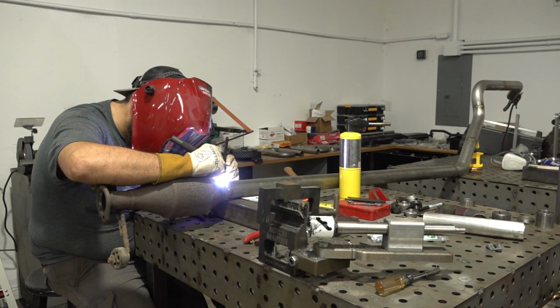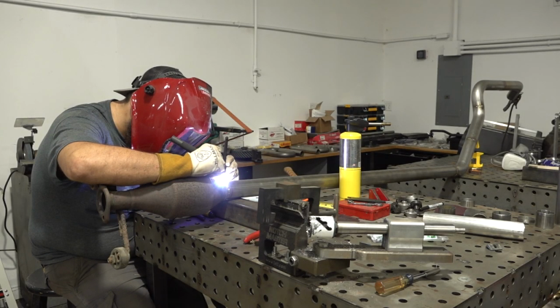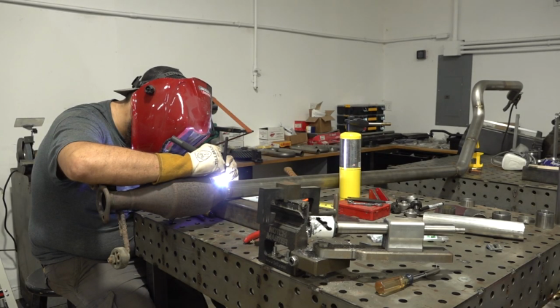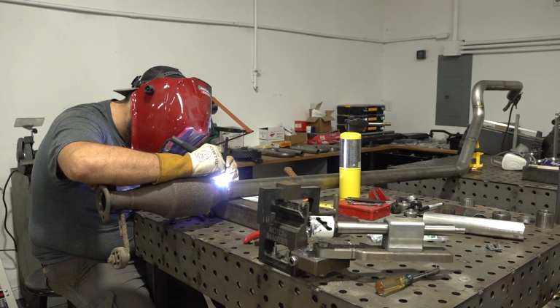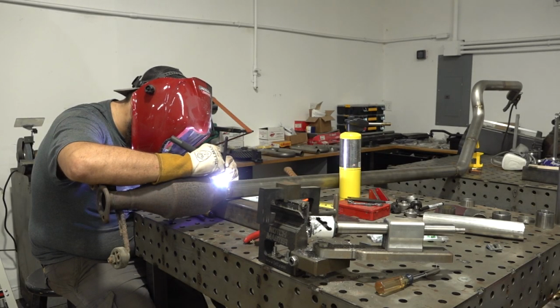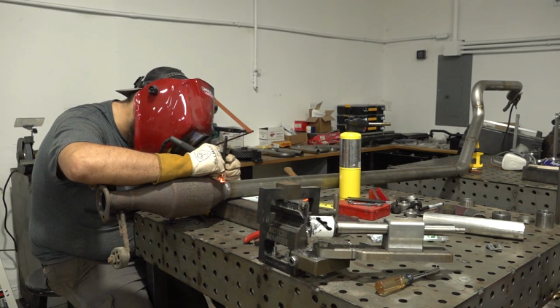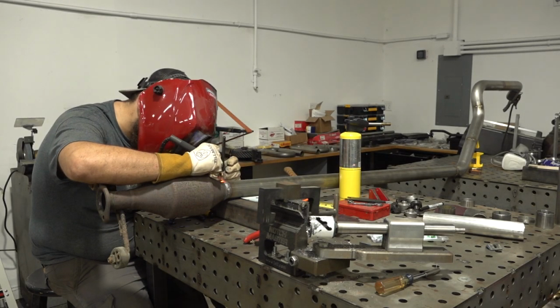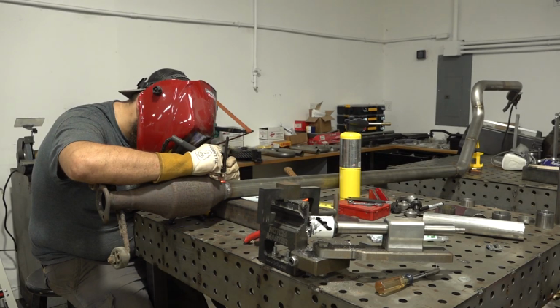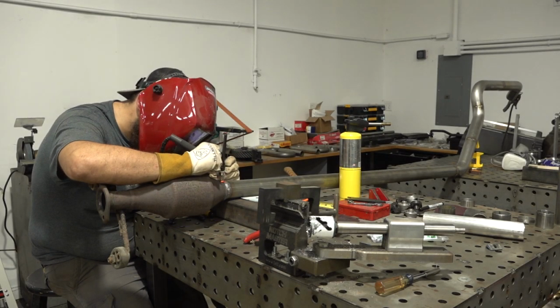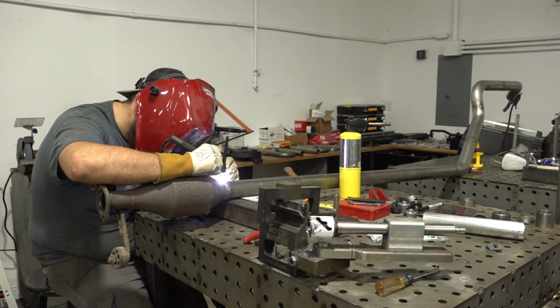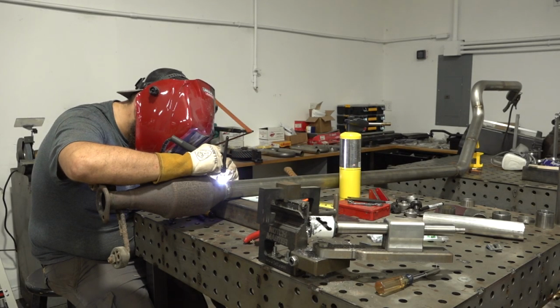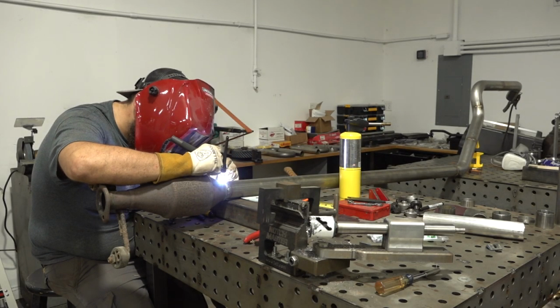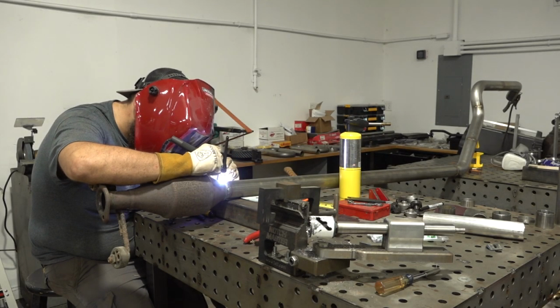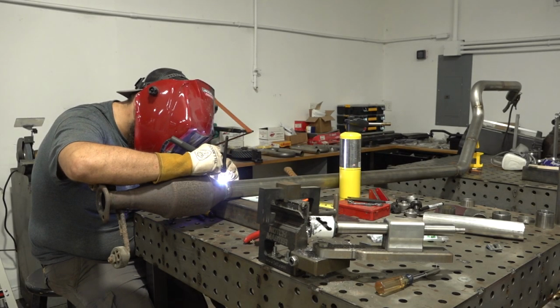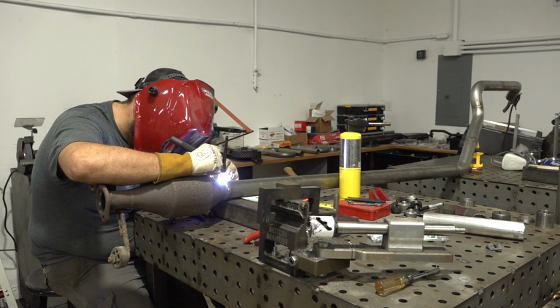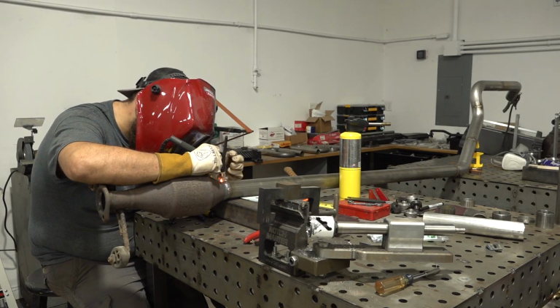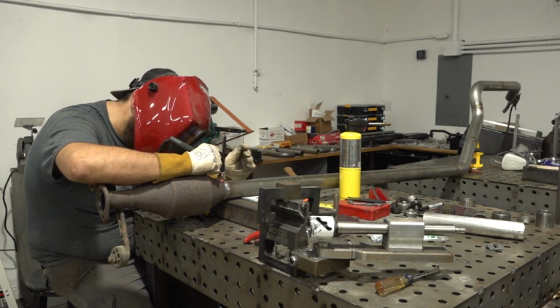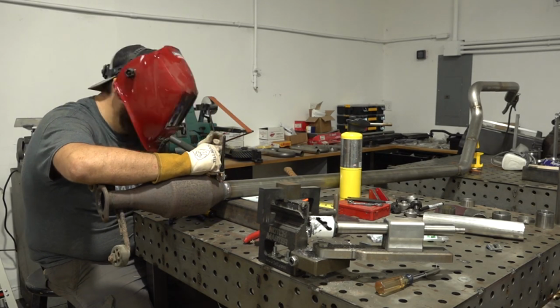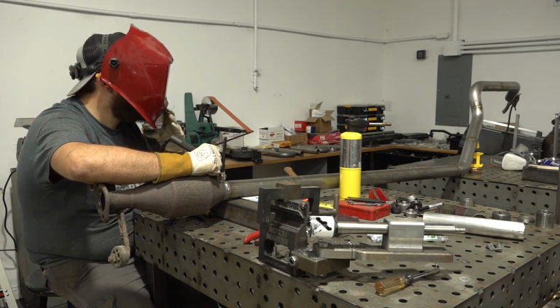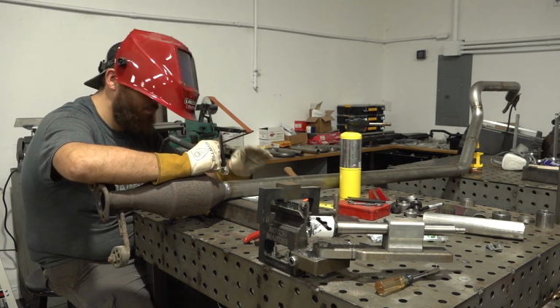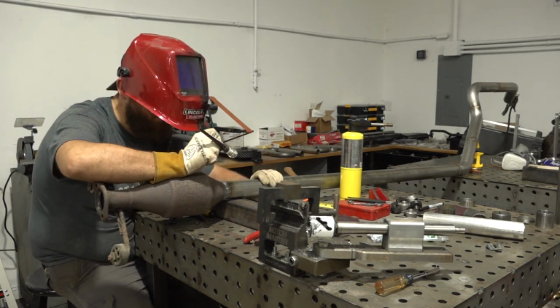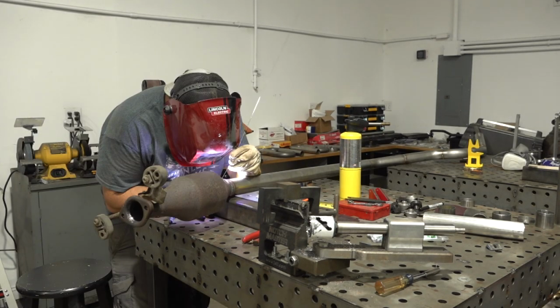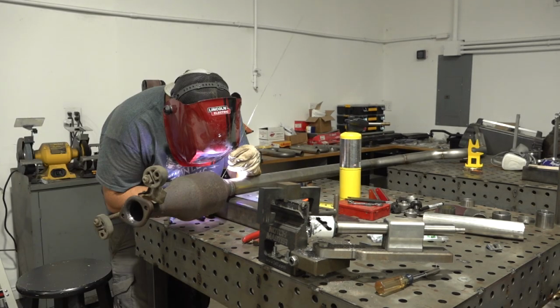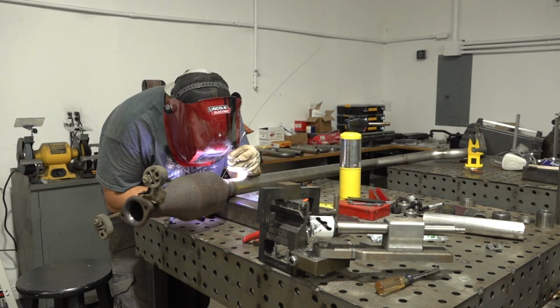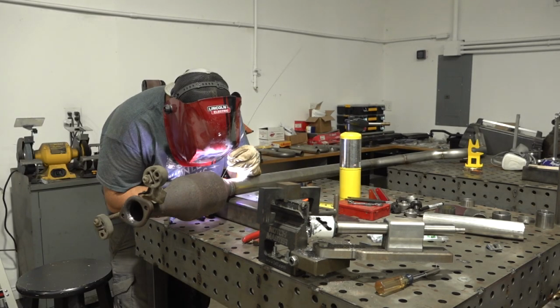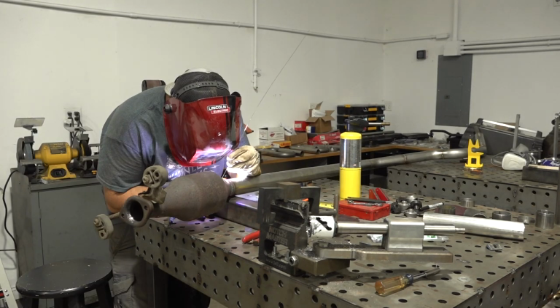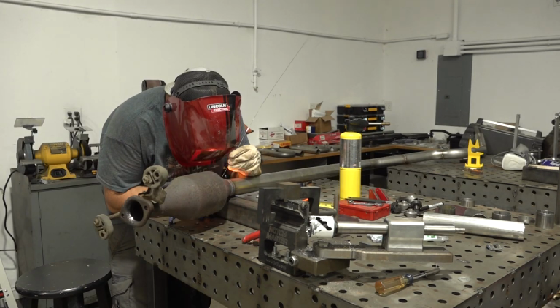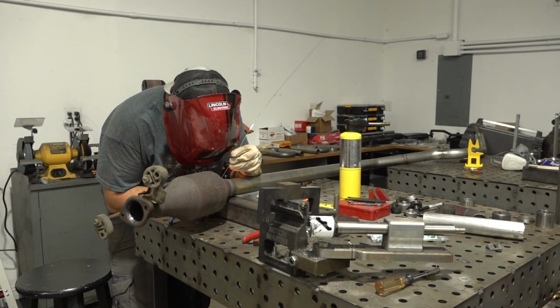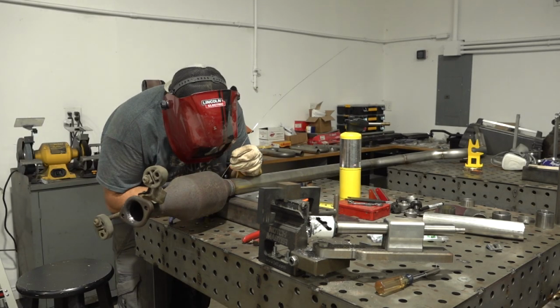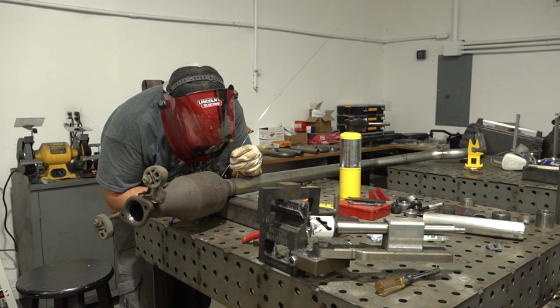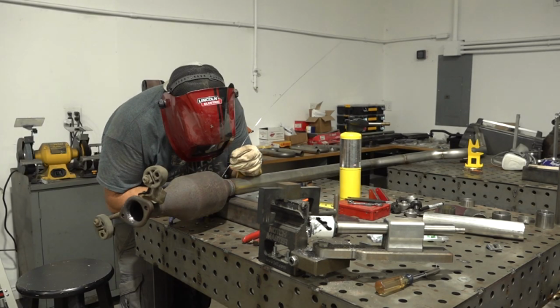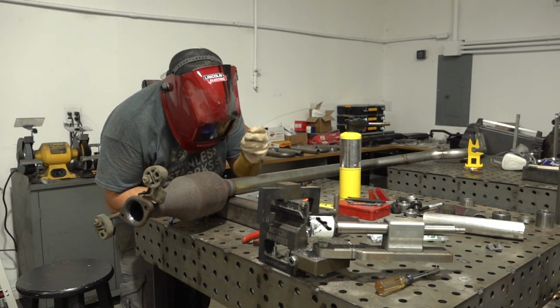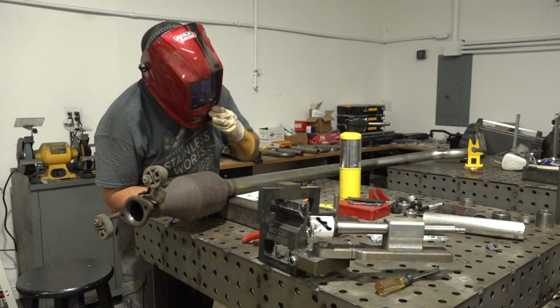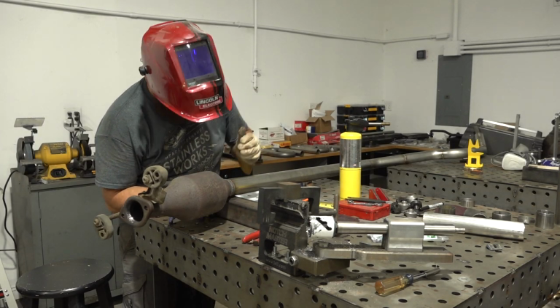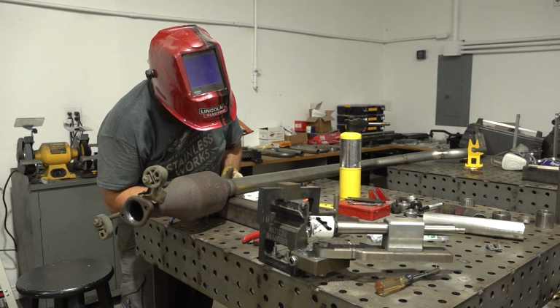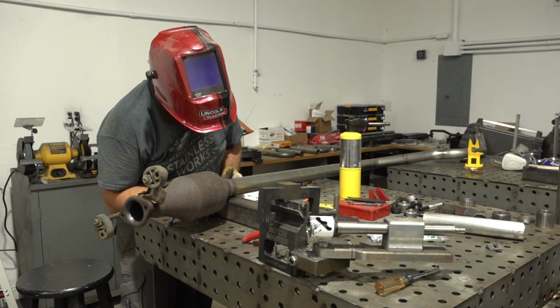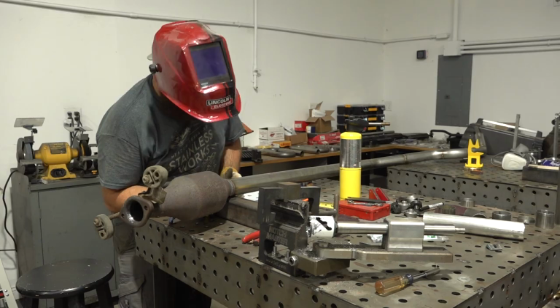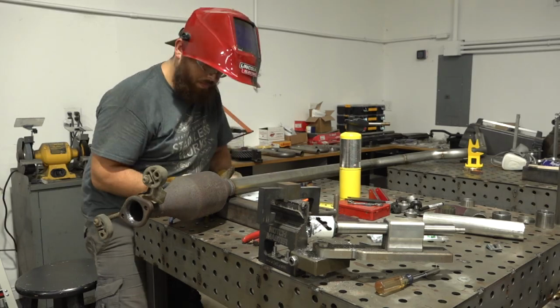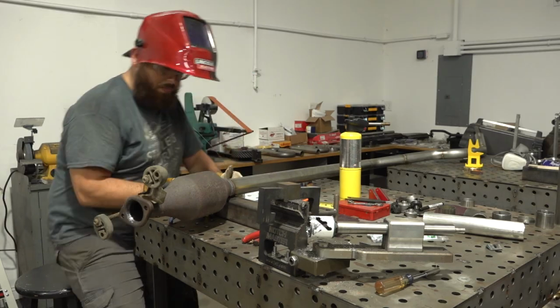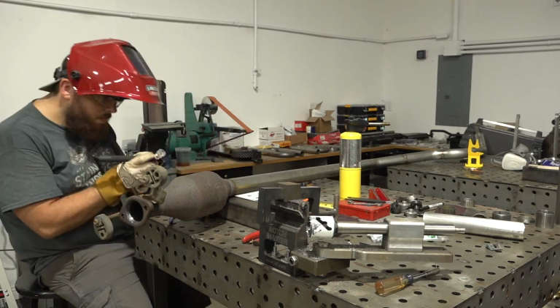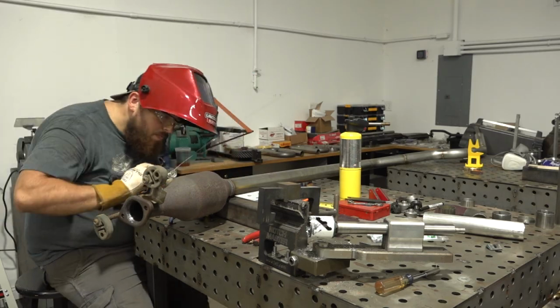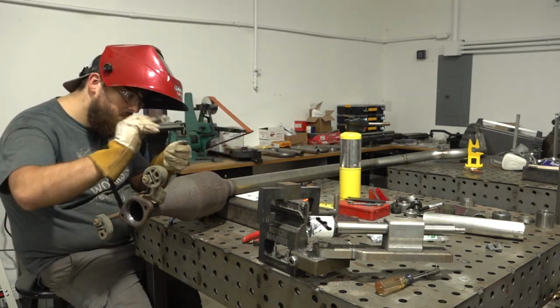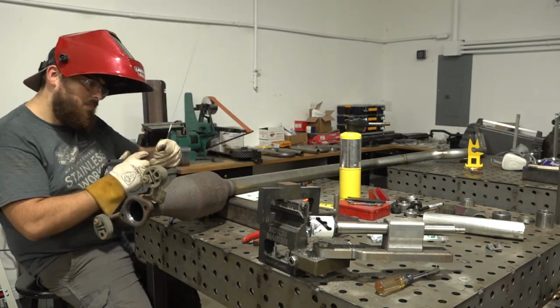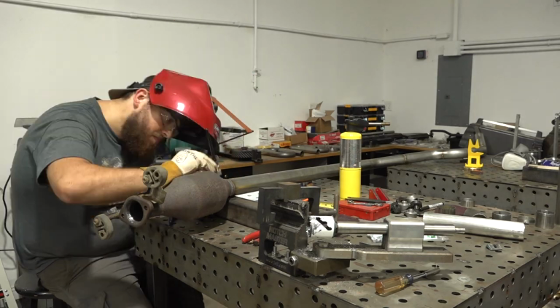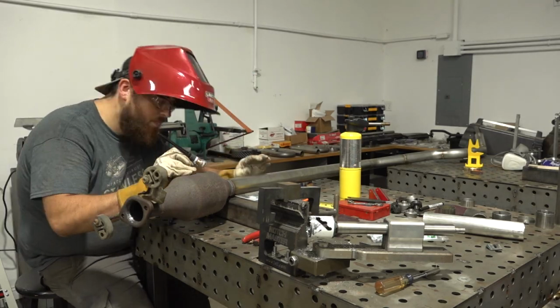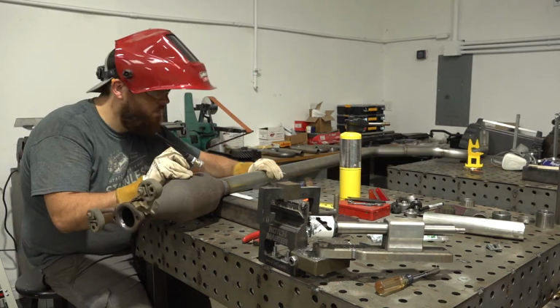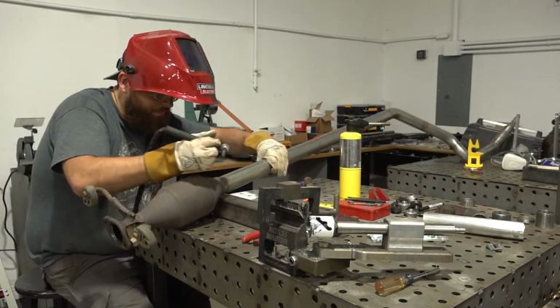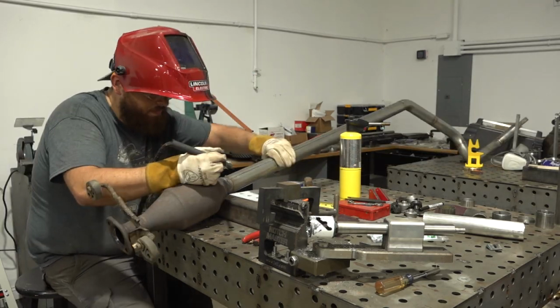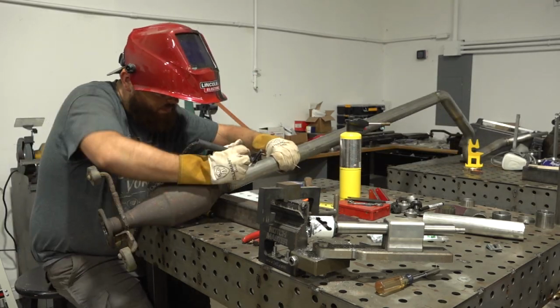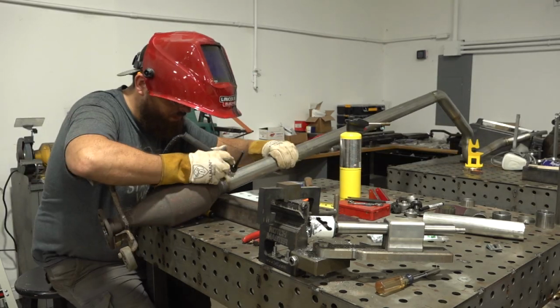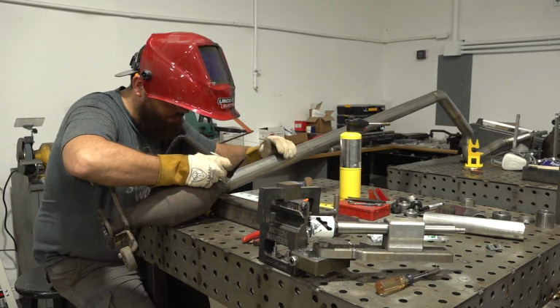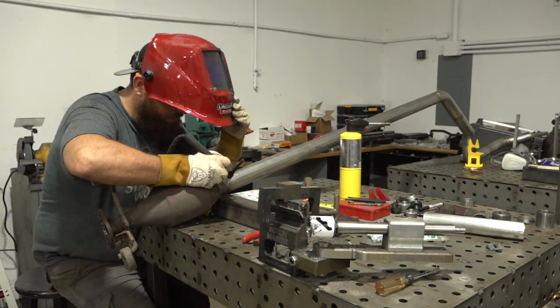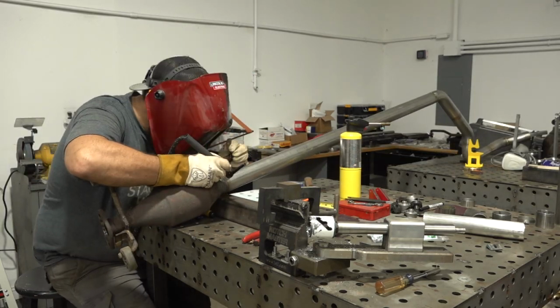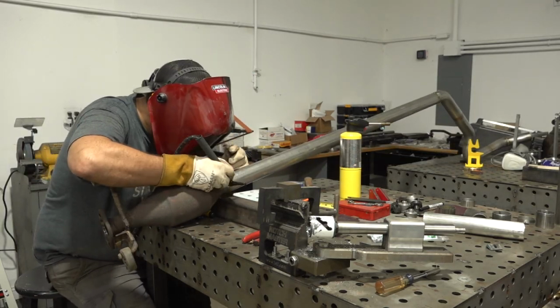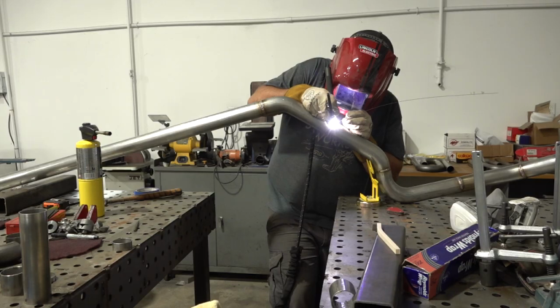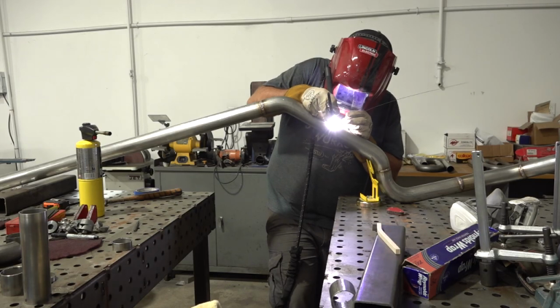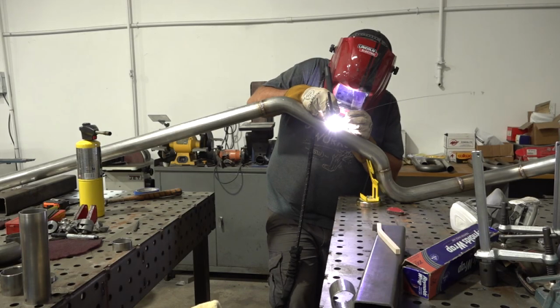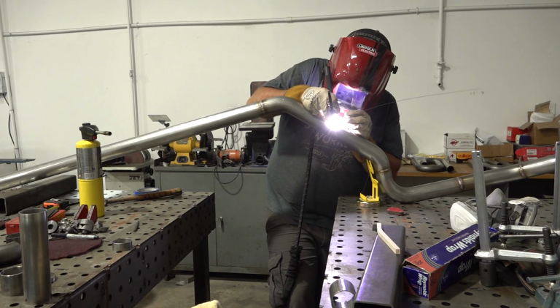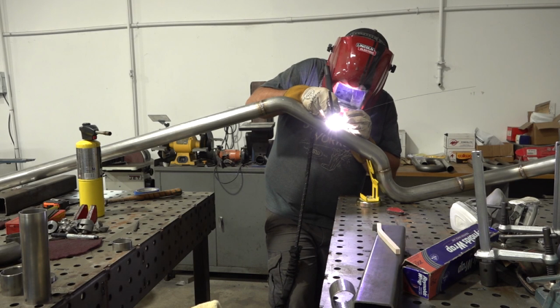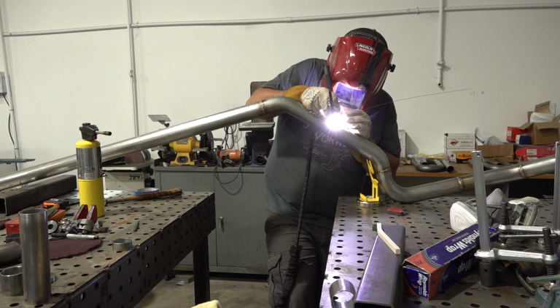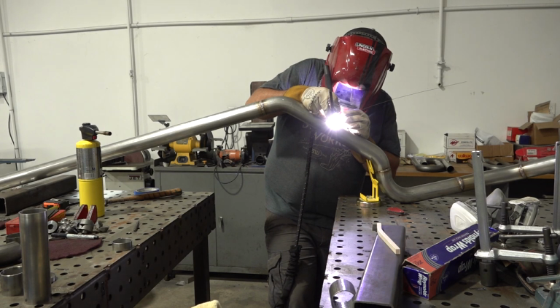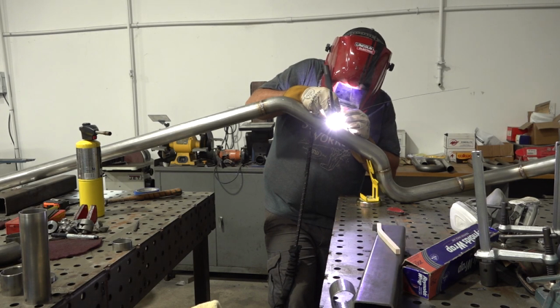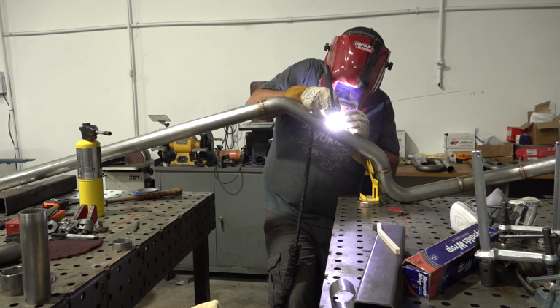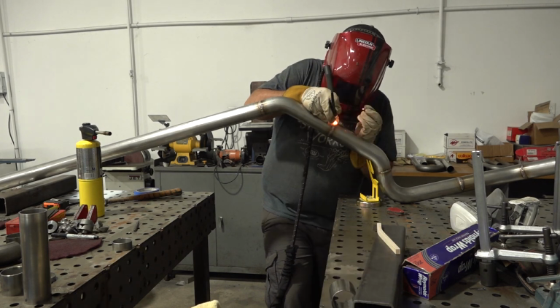Since the weld seam on the catalytic converter is significantly thicker than the piping, I preheated the converter side to help prevent the joint from blowing out on the tube.